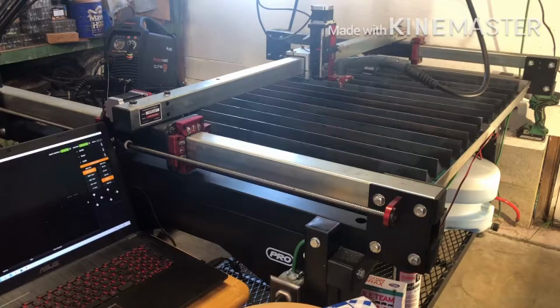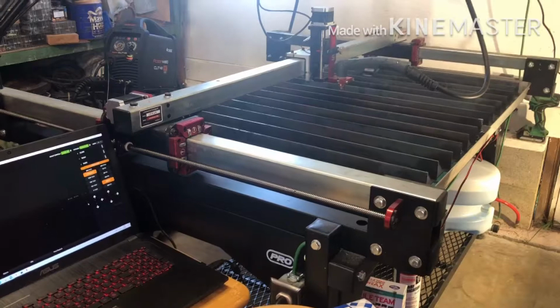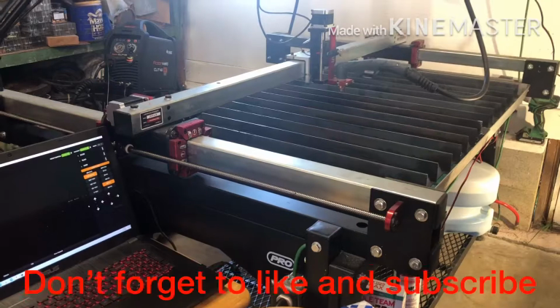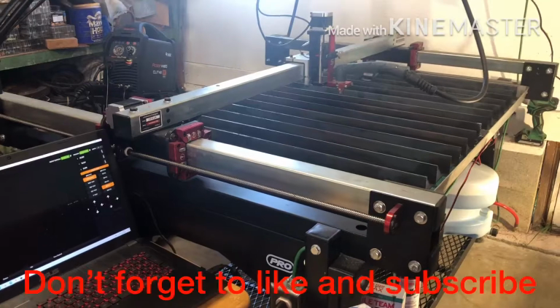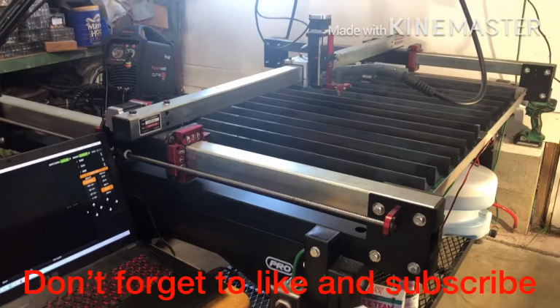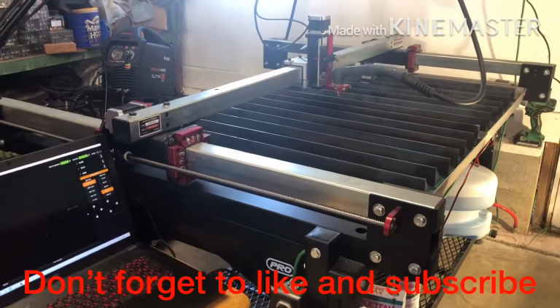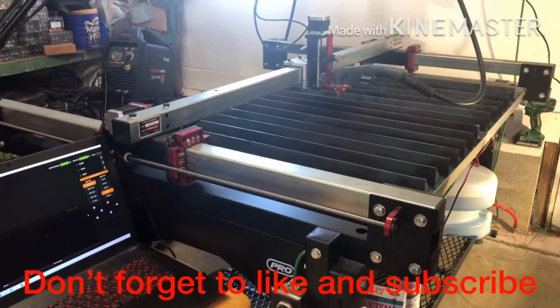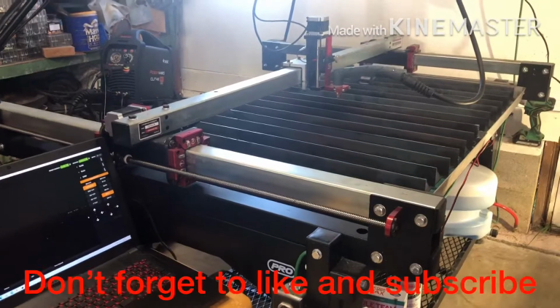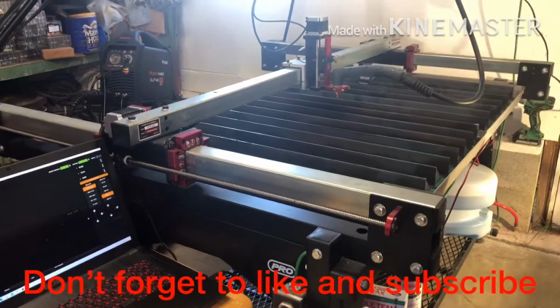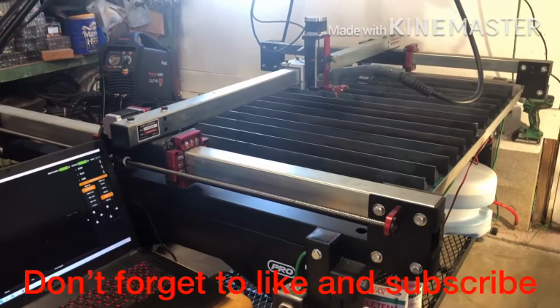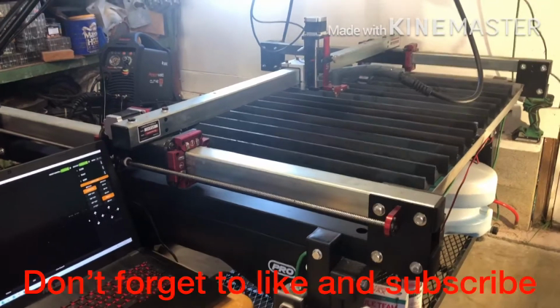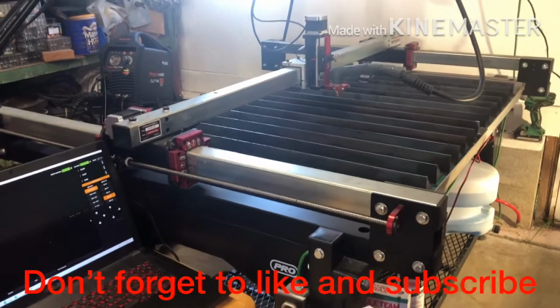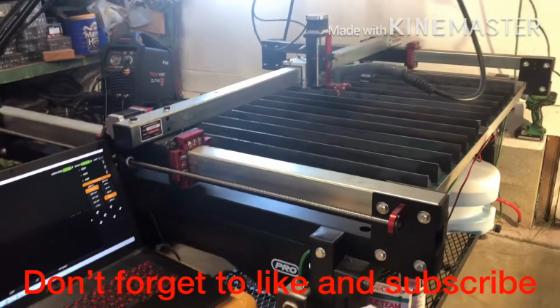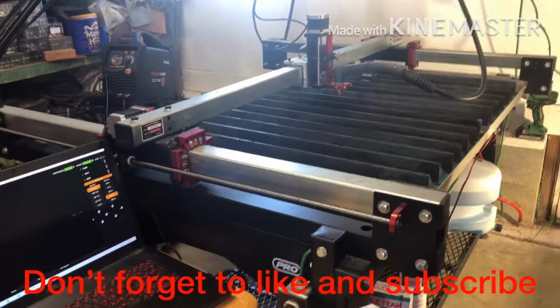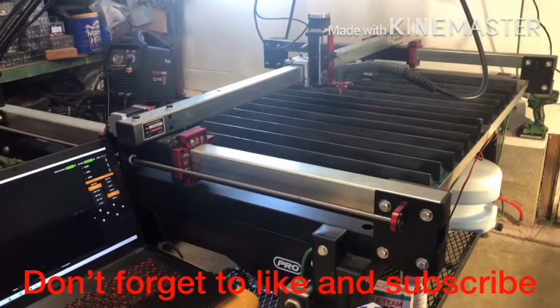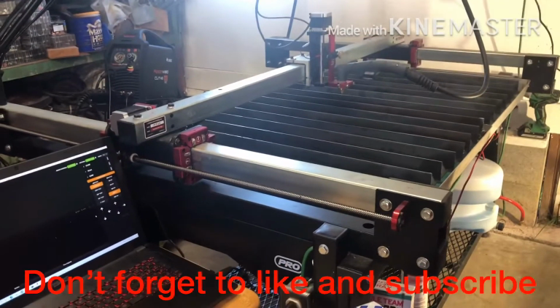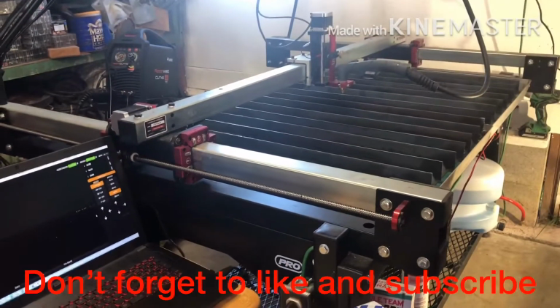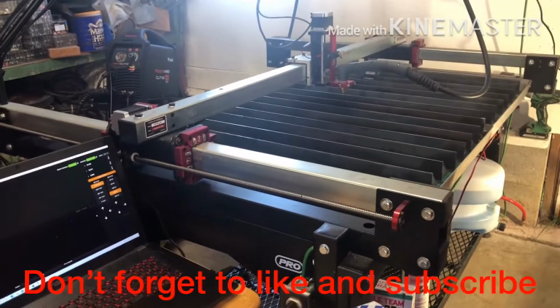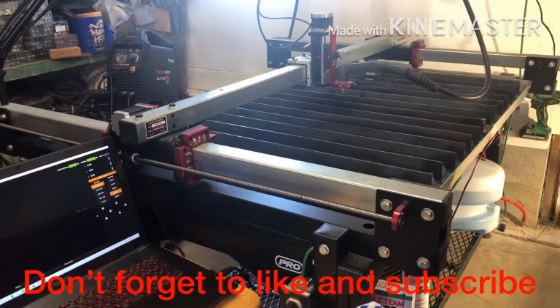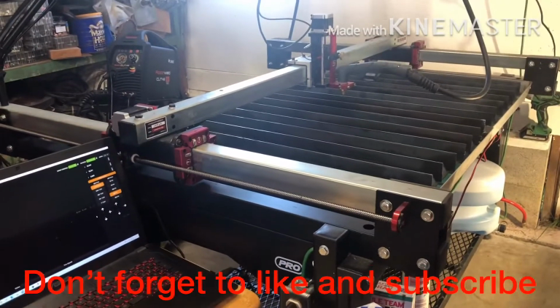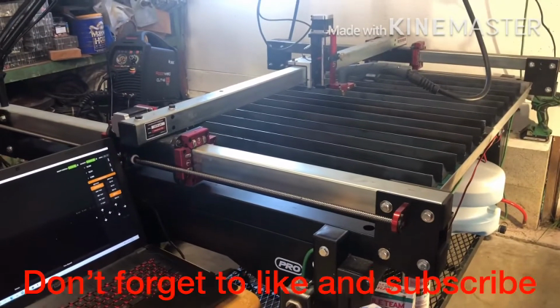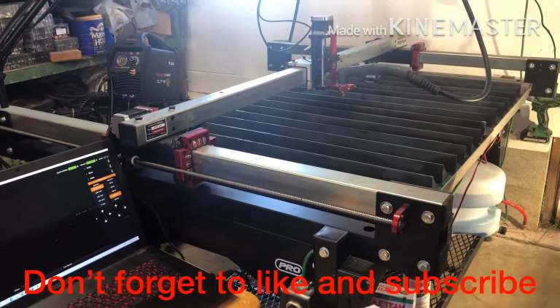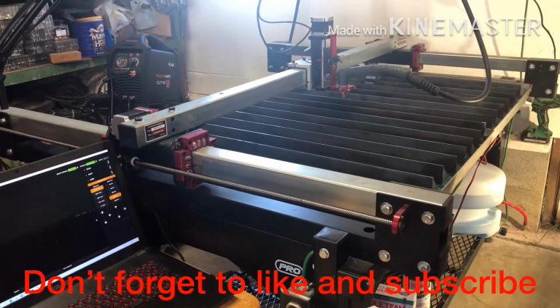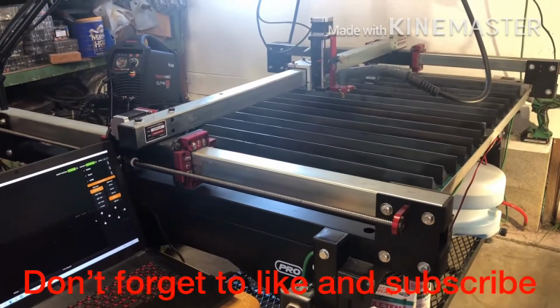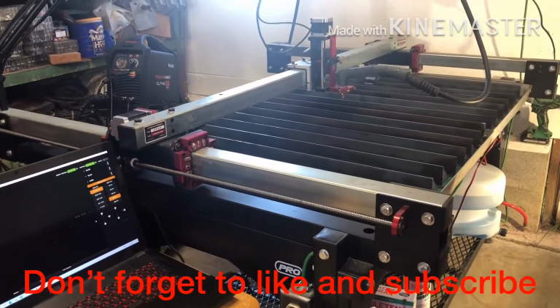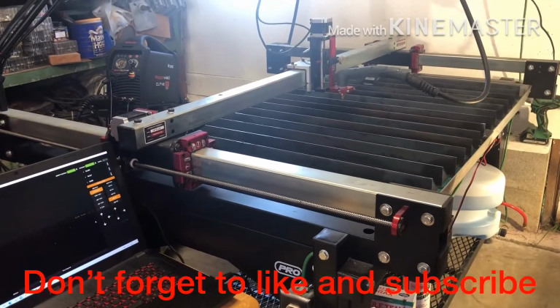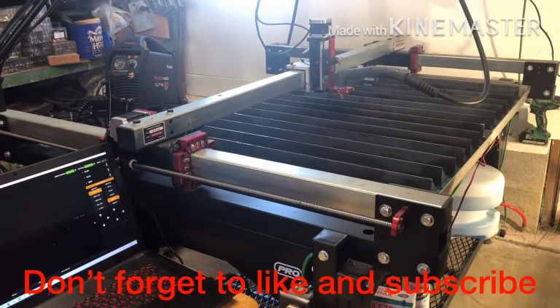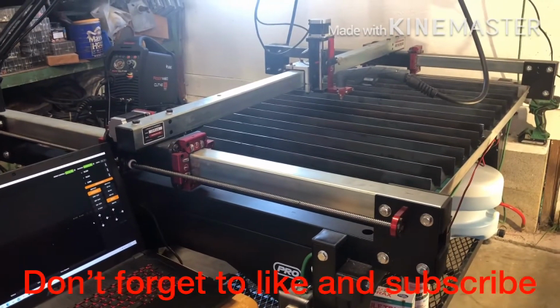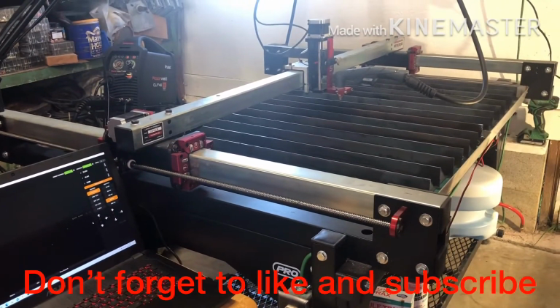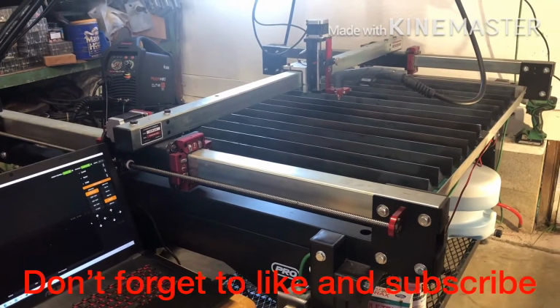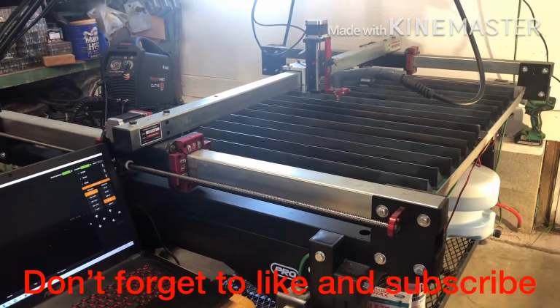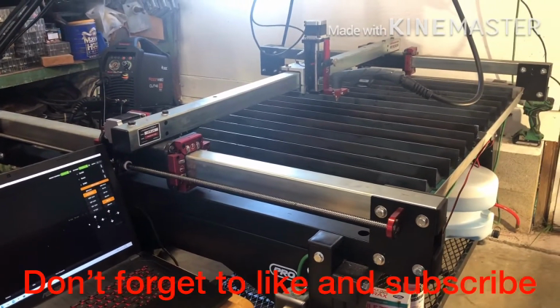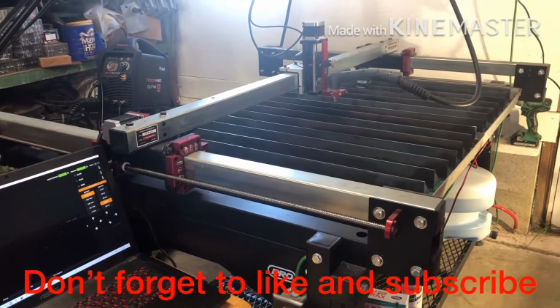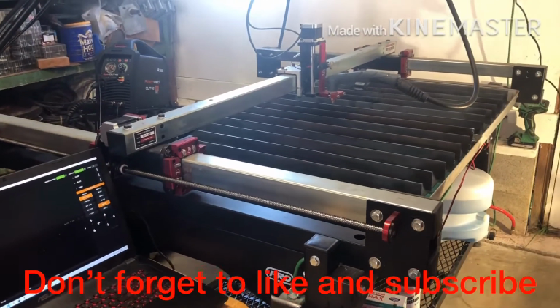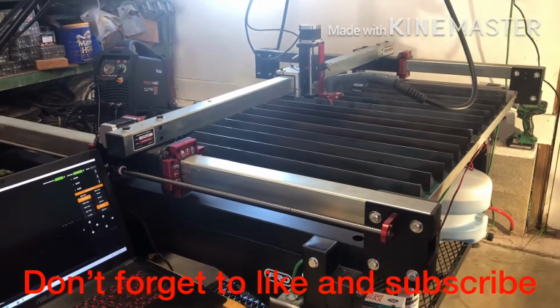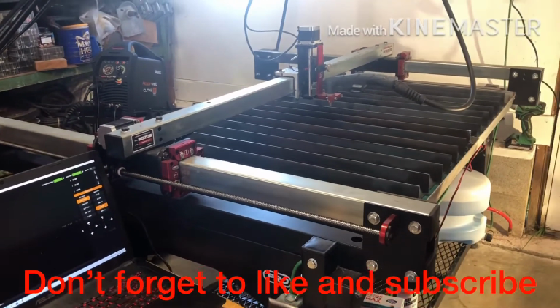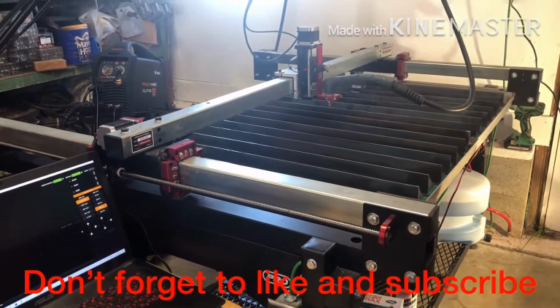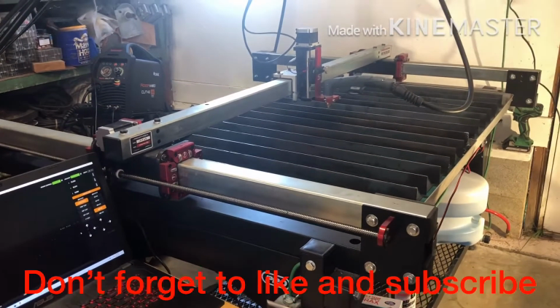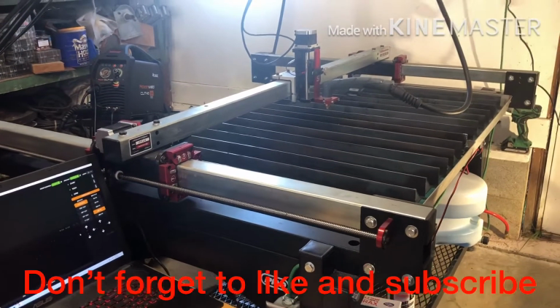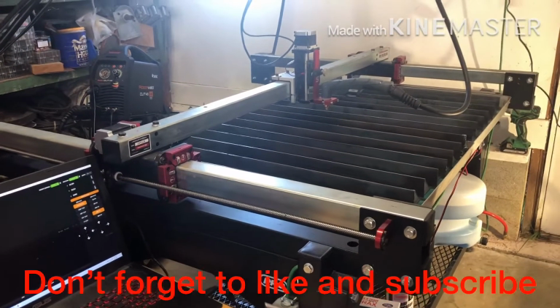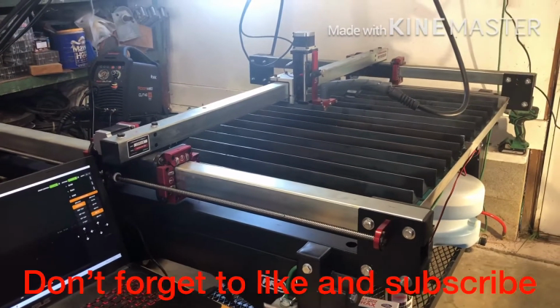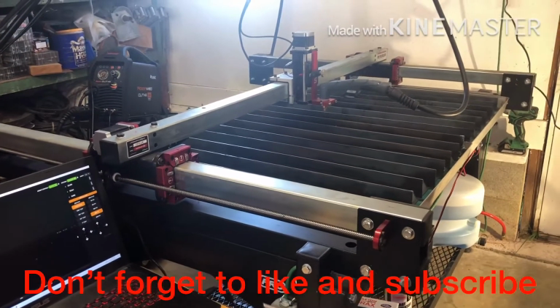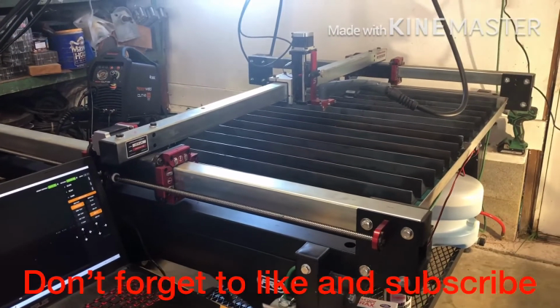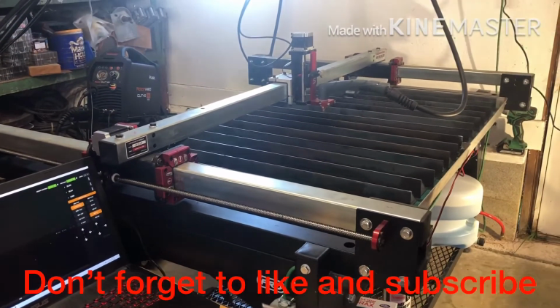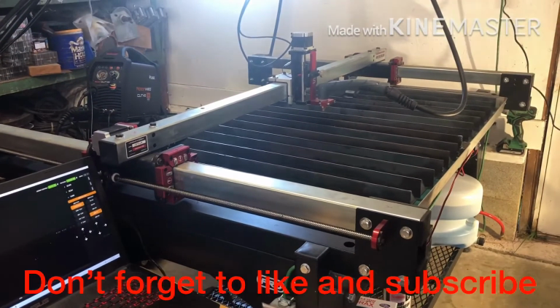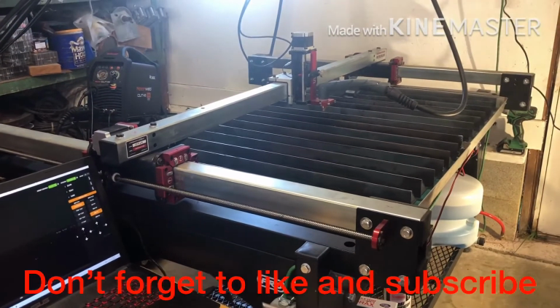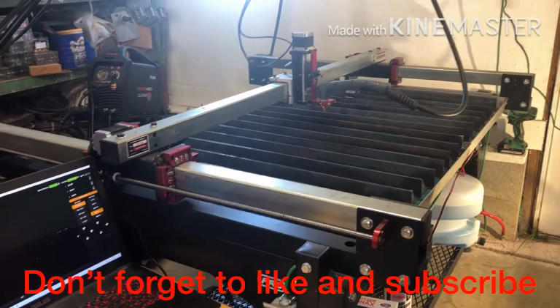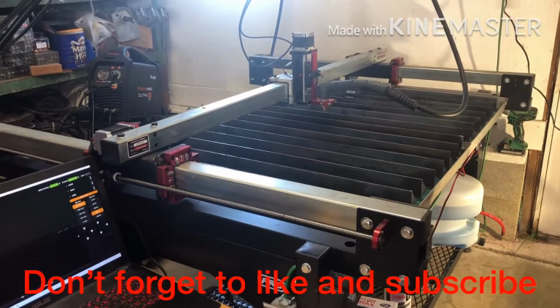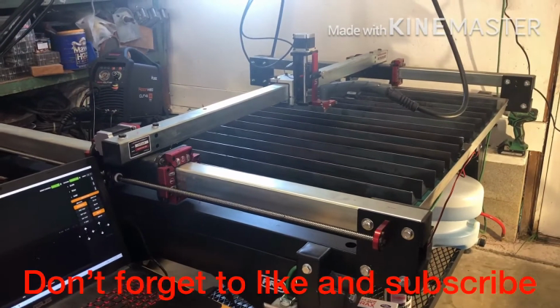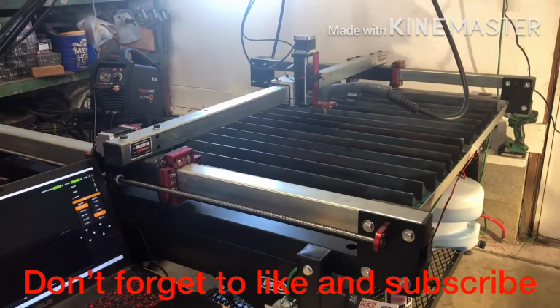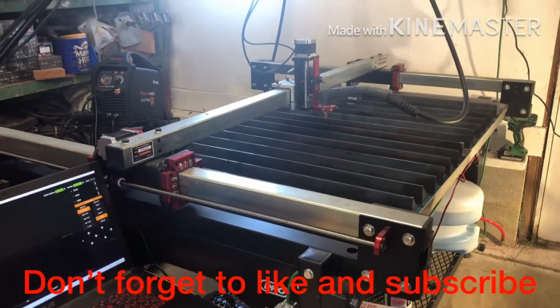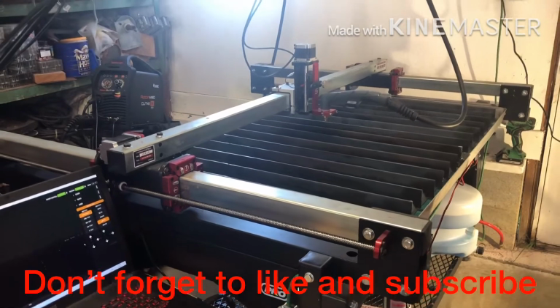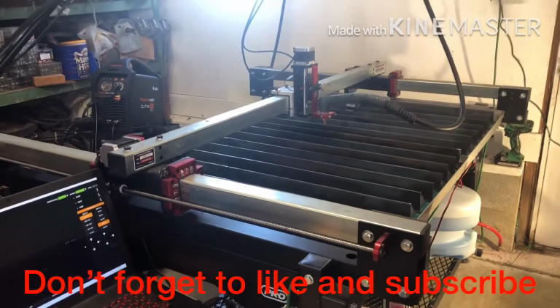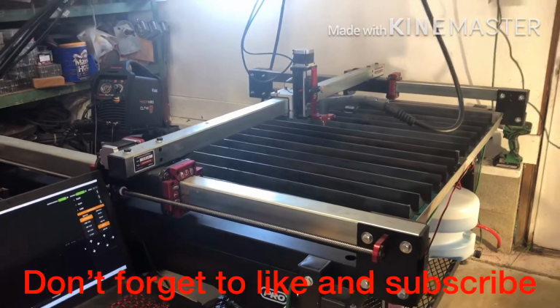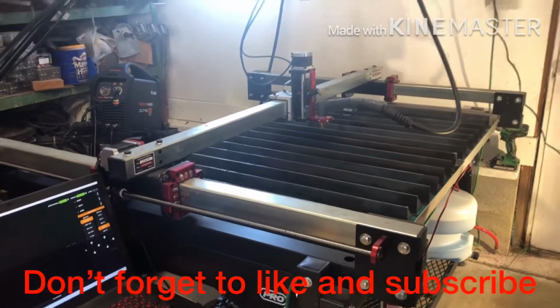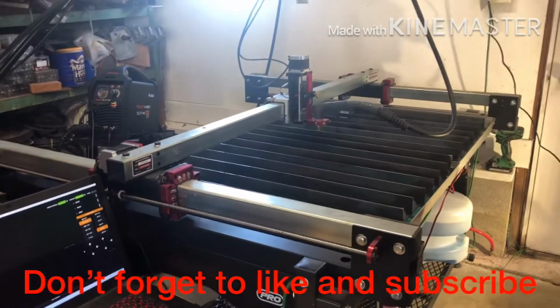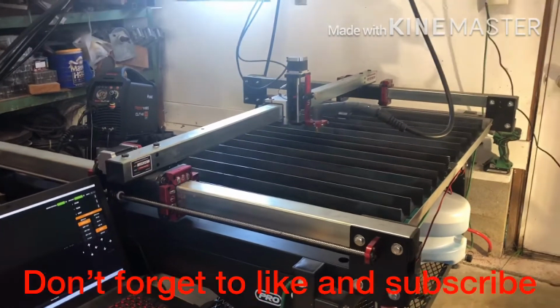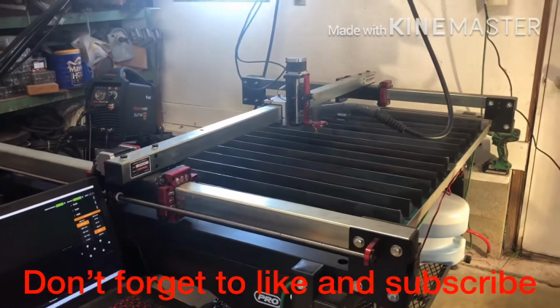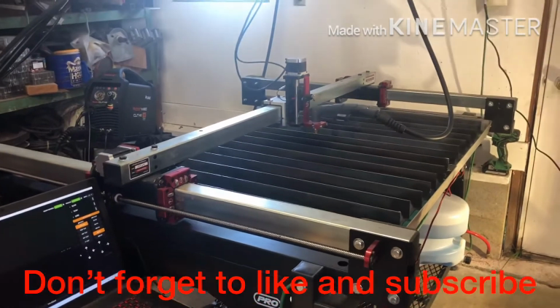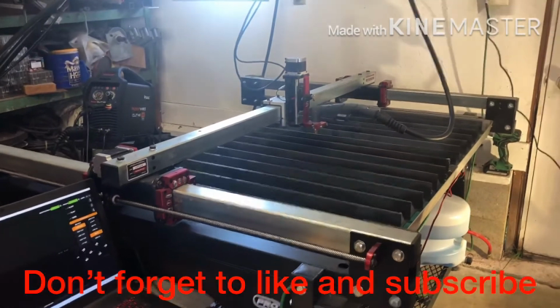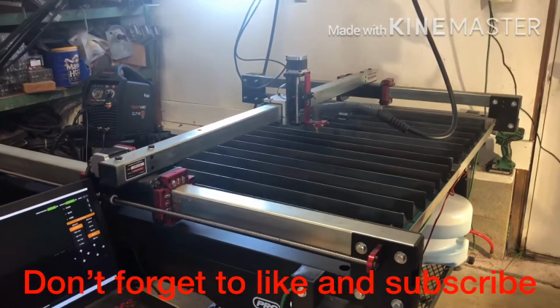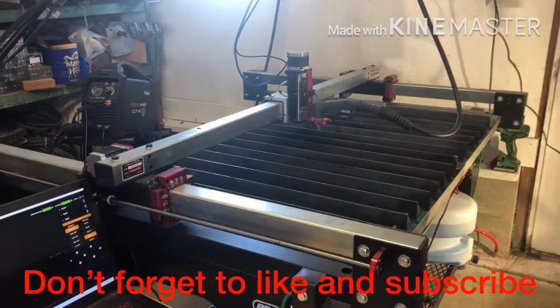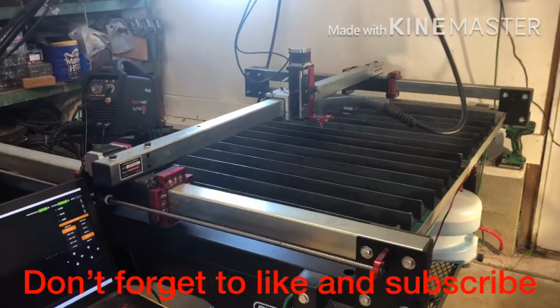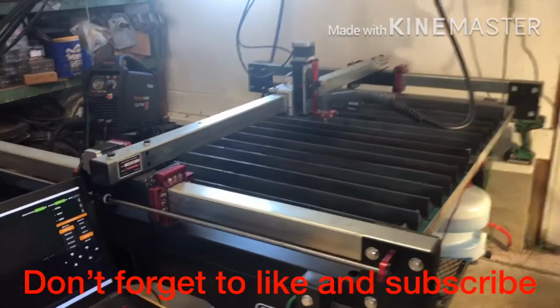Hello, today I'm going to show you our modified water system for our Langmuir Systems Crossfire Pro Plasma Cutting Table.